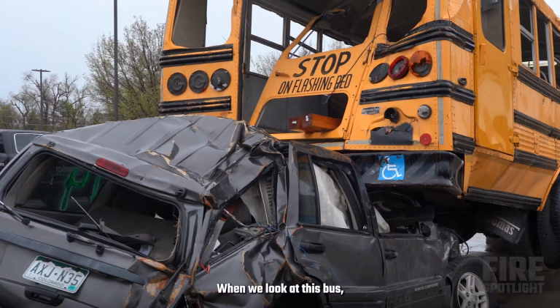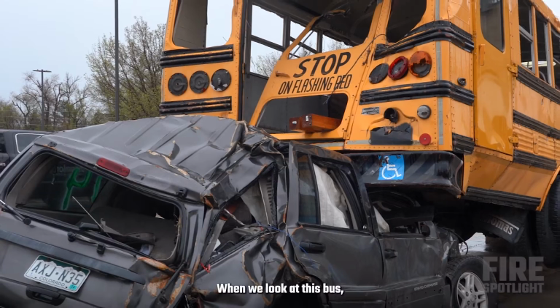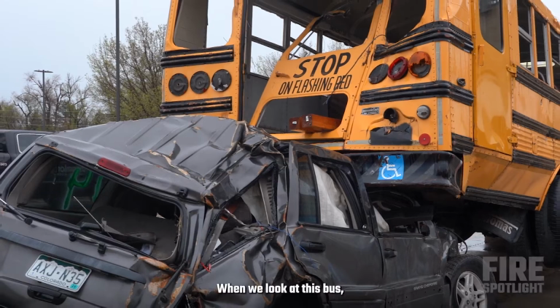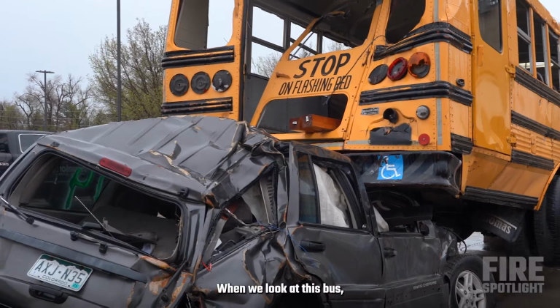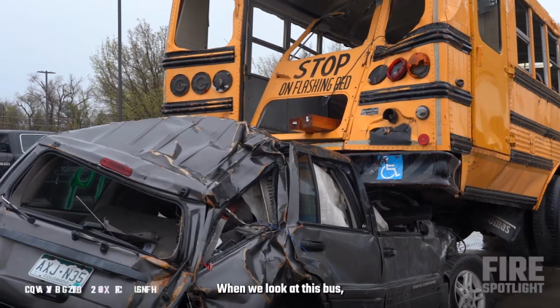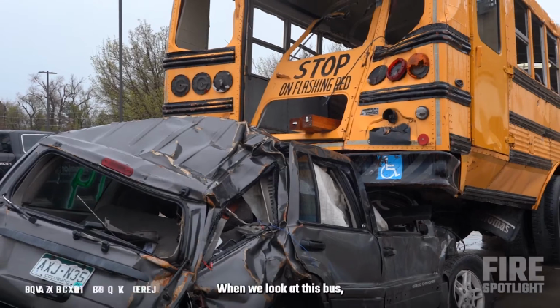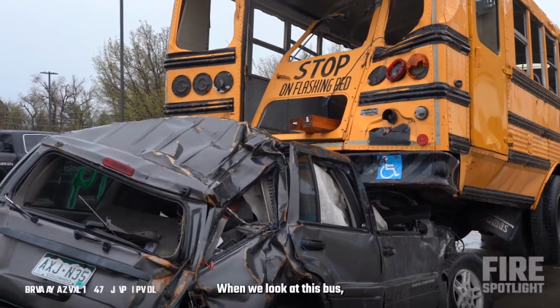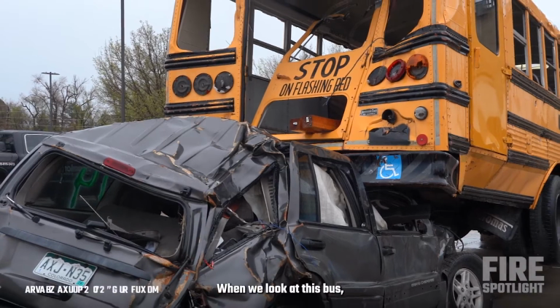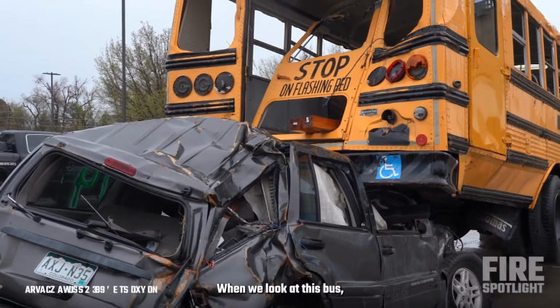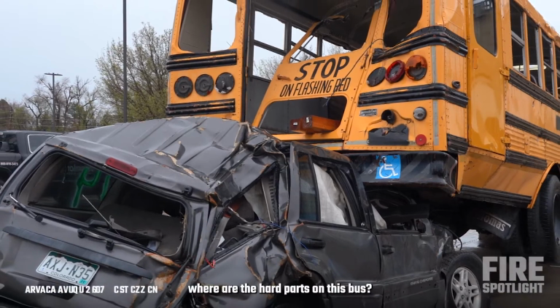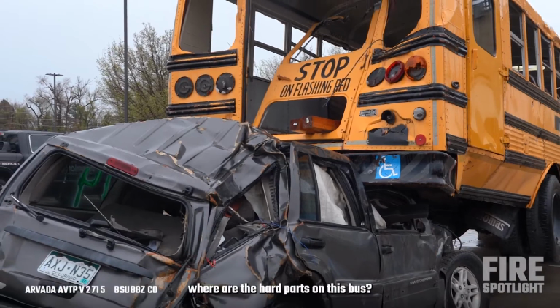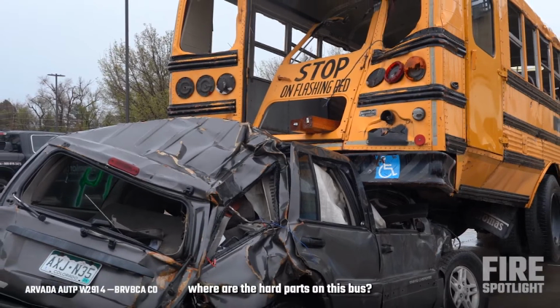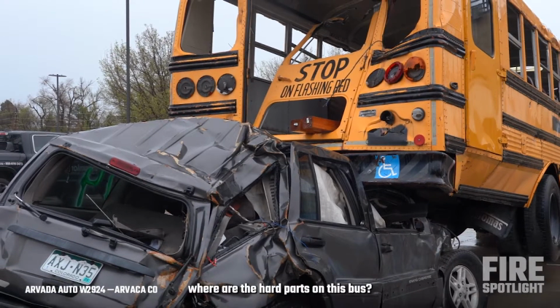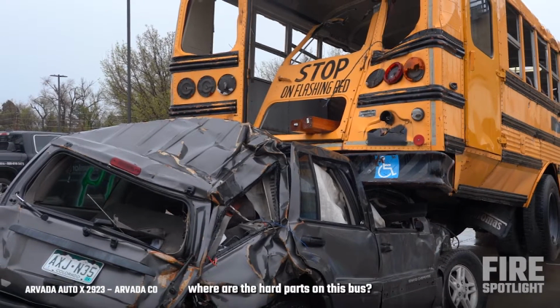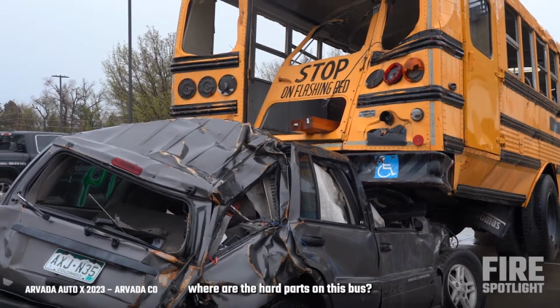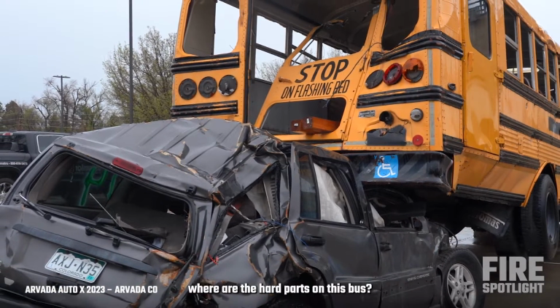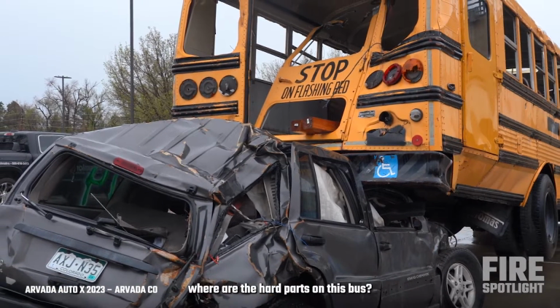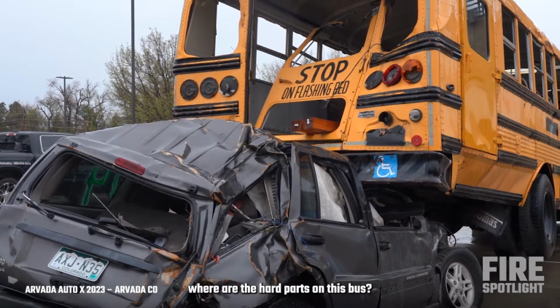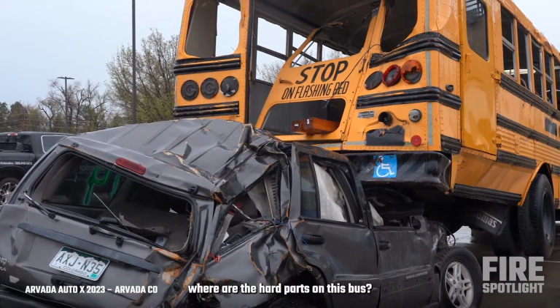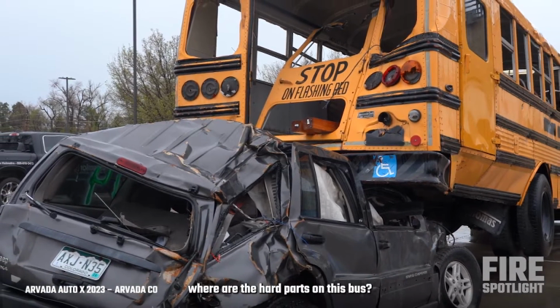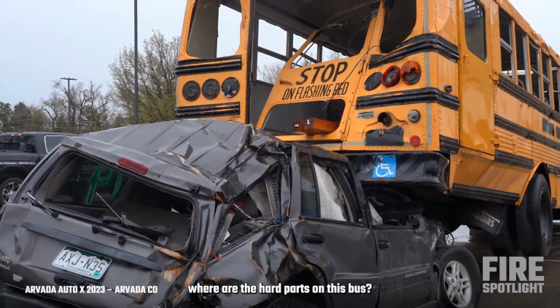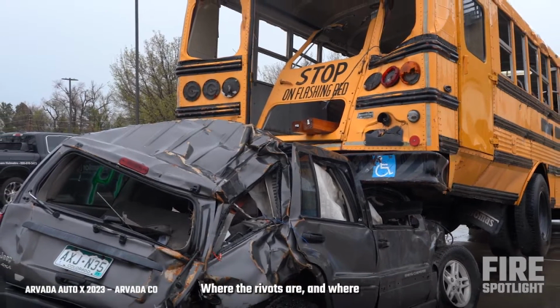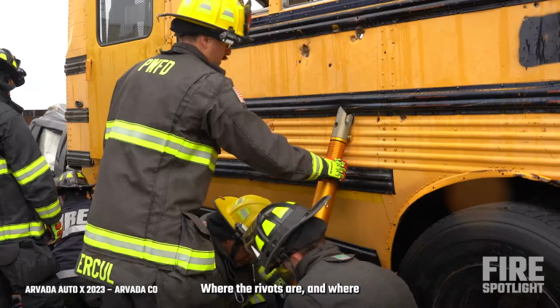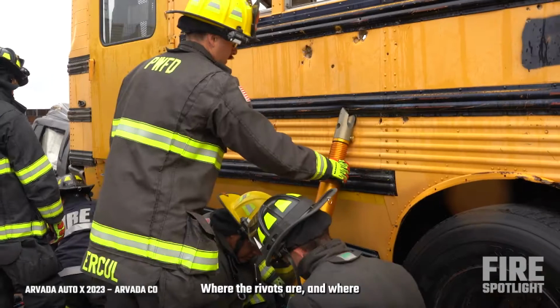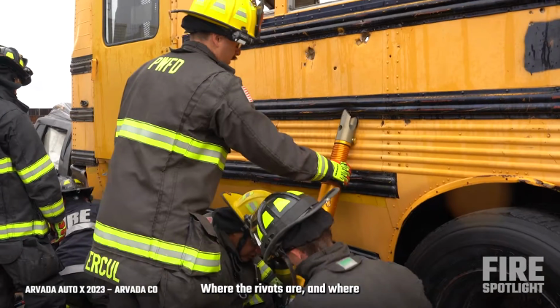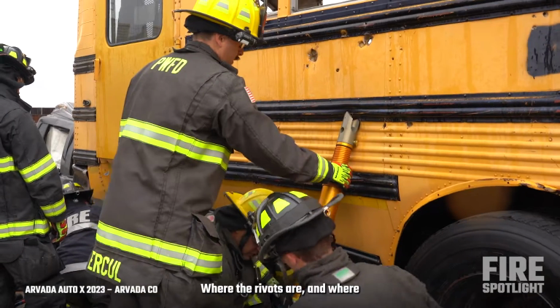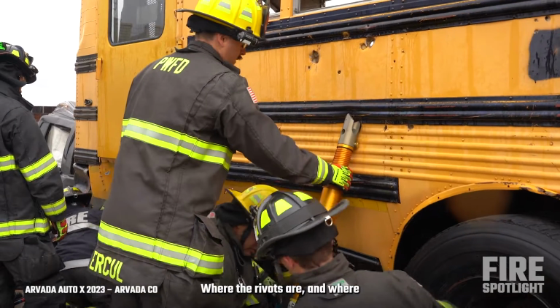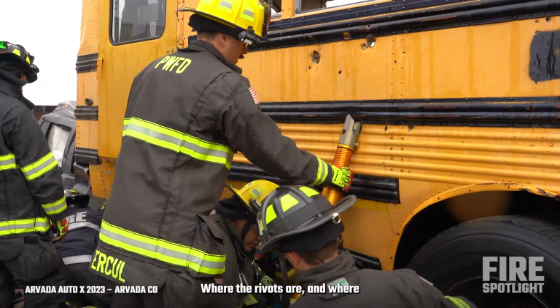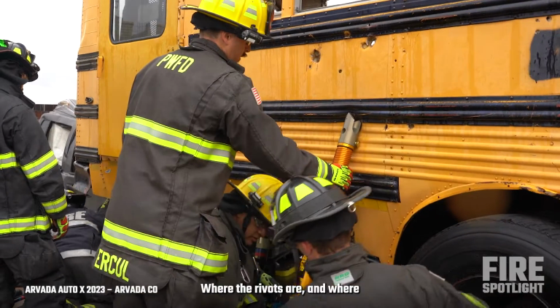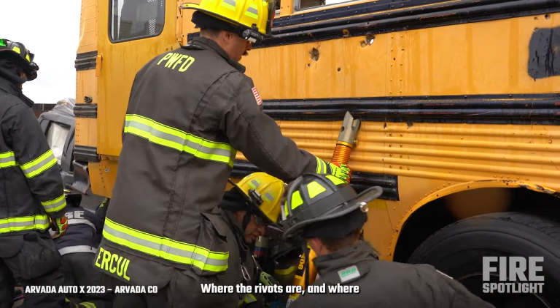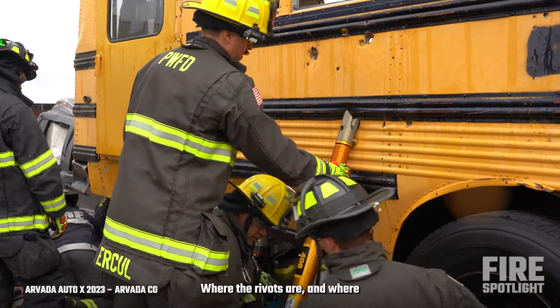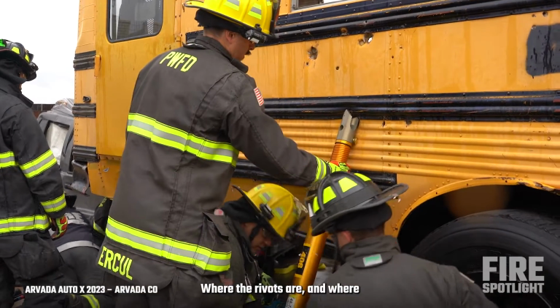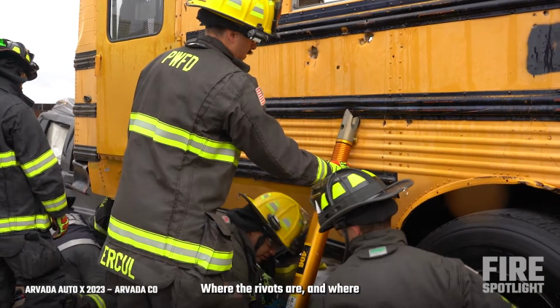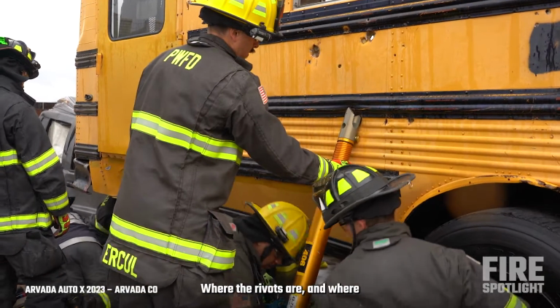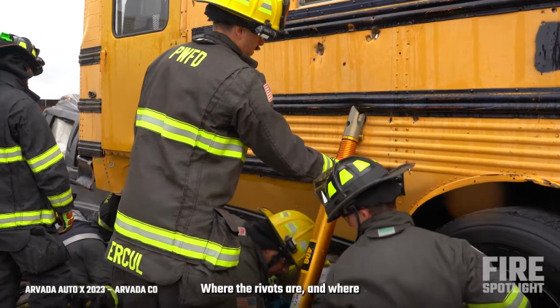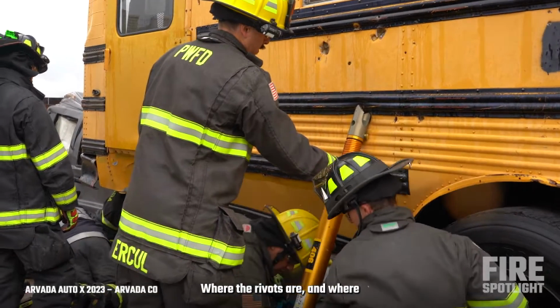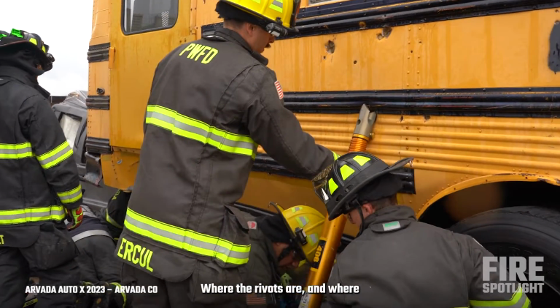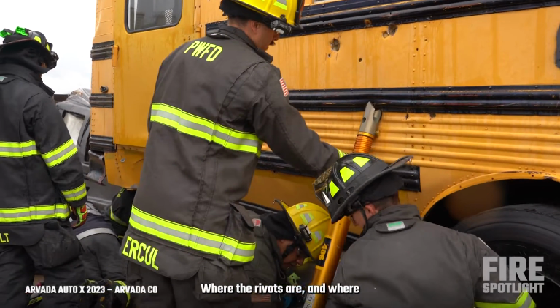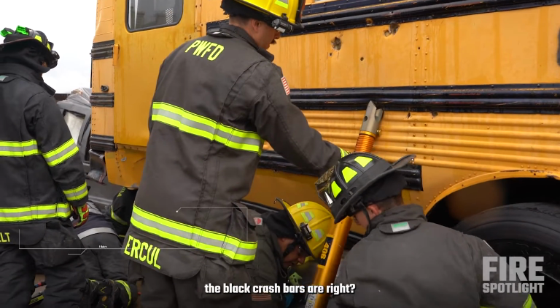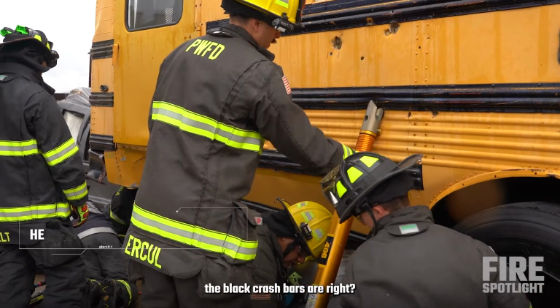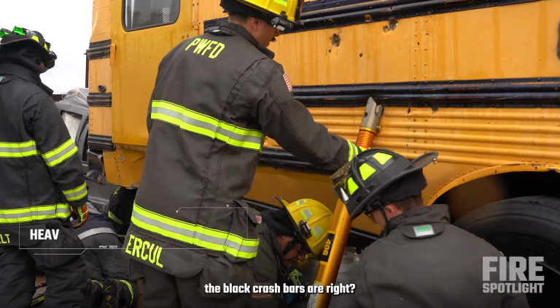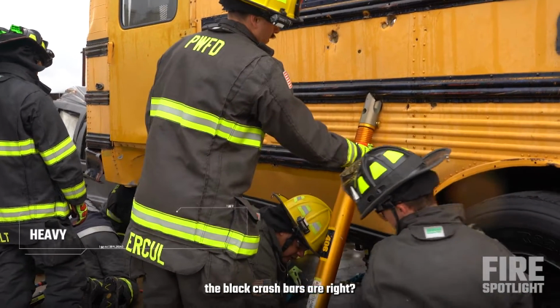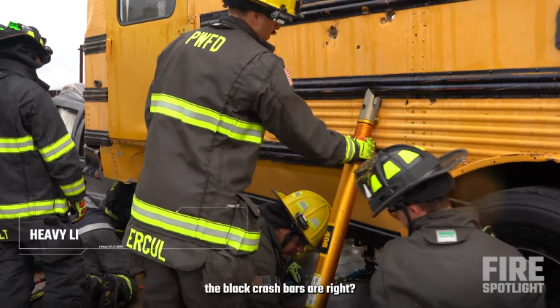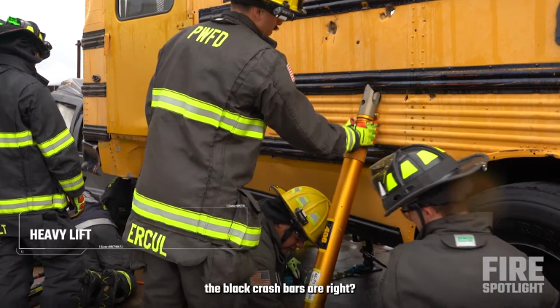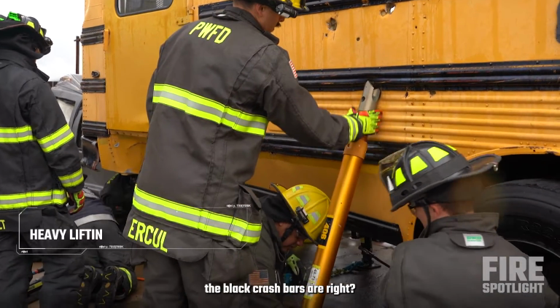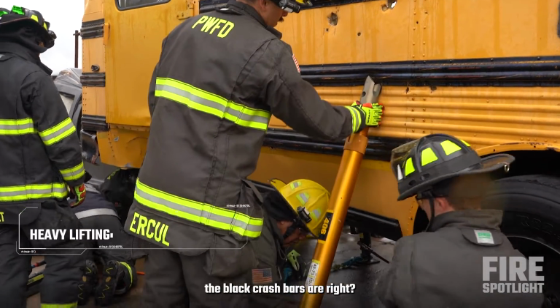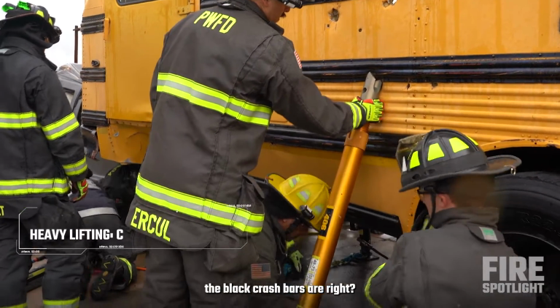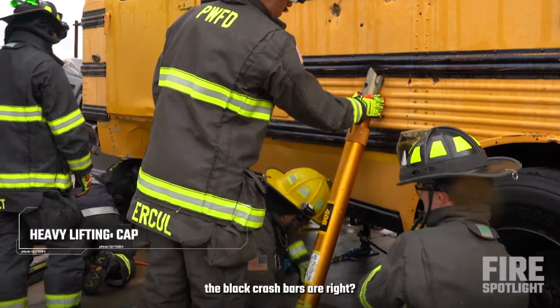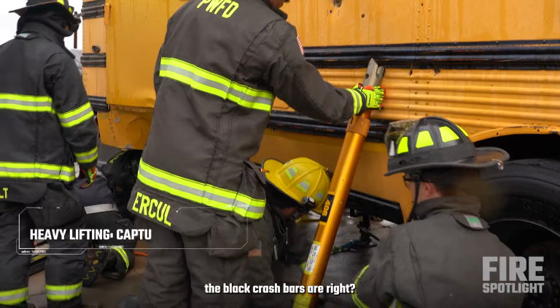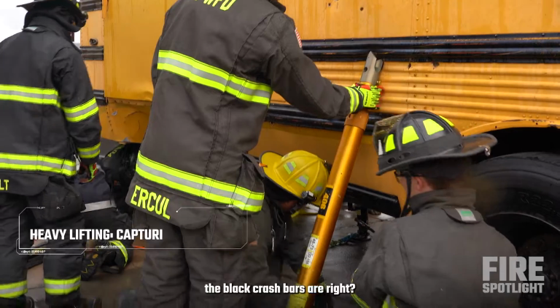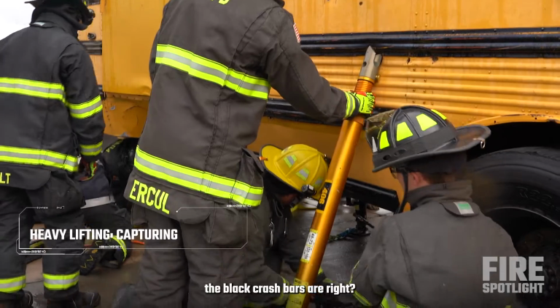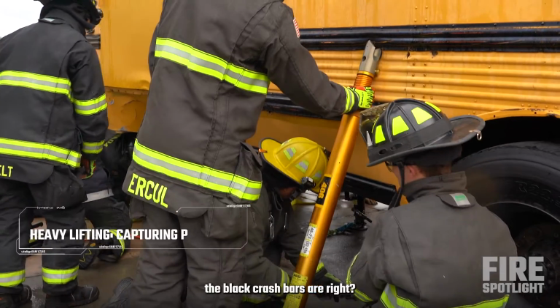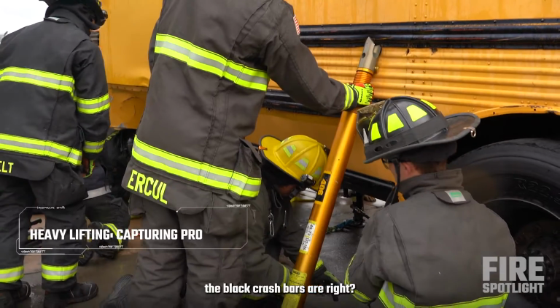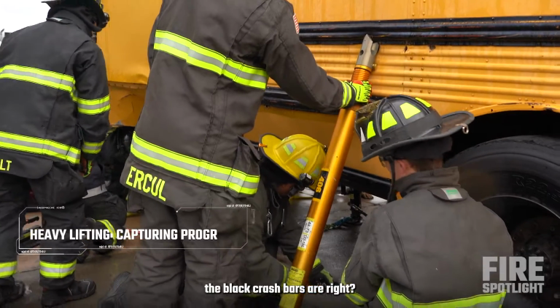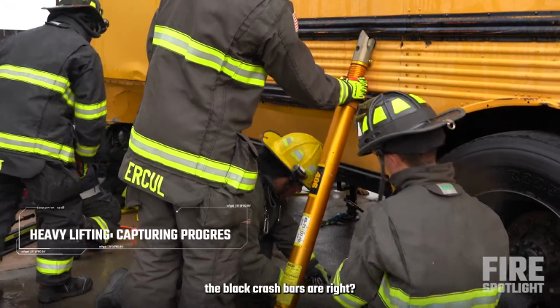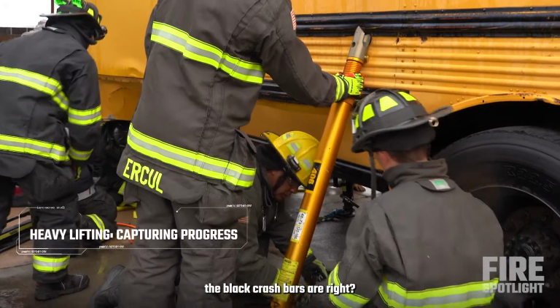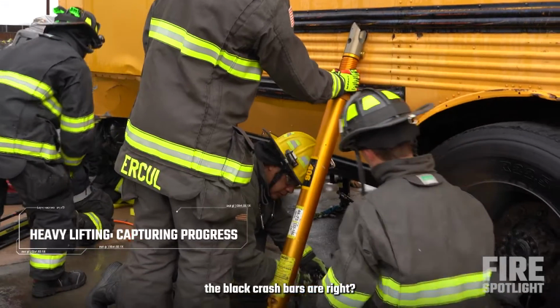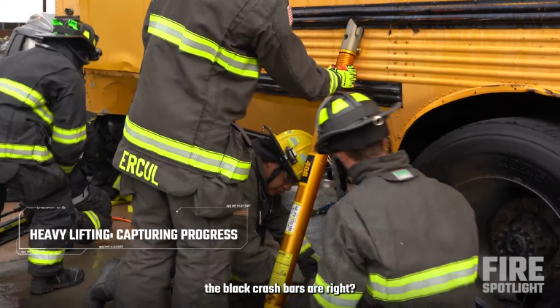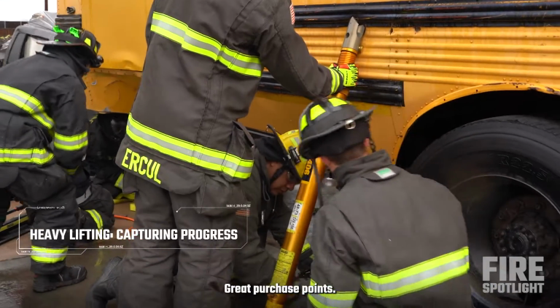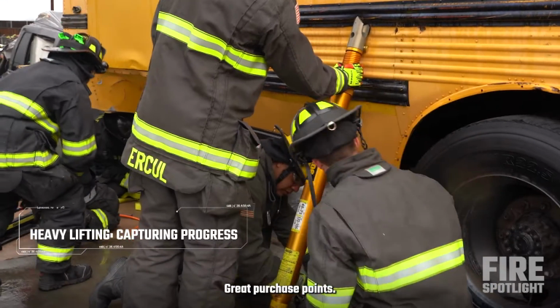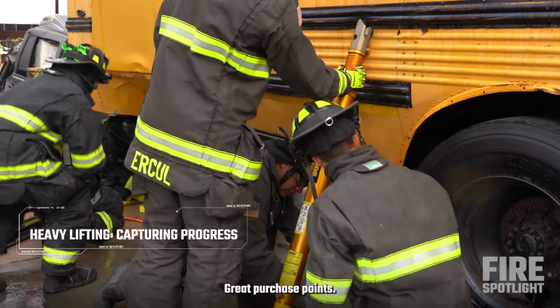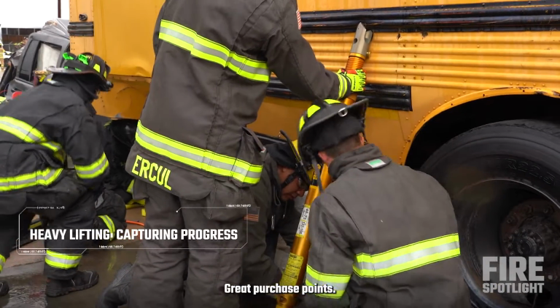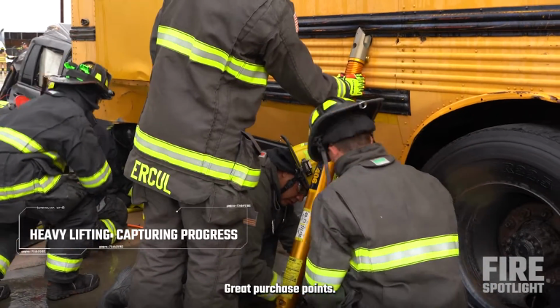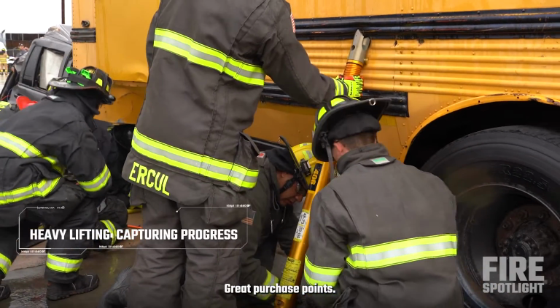When we look at this bus, where are the hard parts on this bus? Where the rivets are and where the black crash bars are — it's a great purchase point.